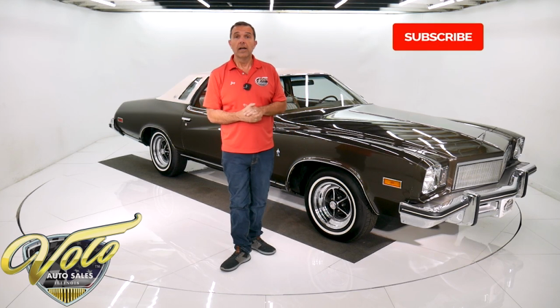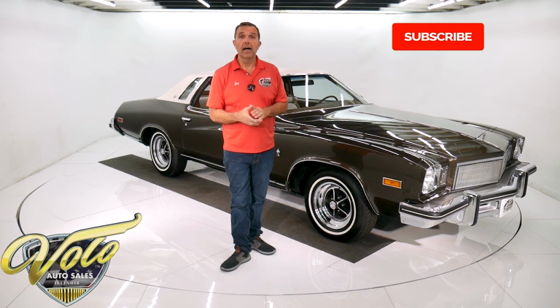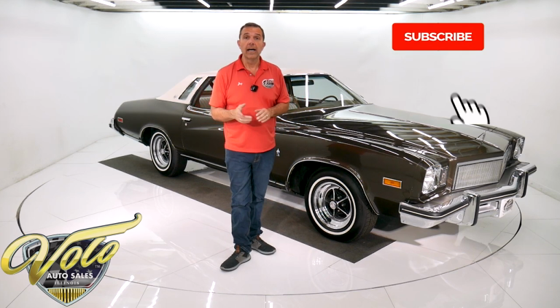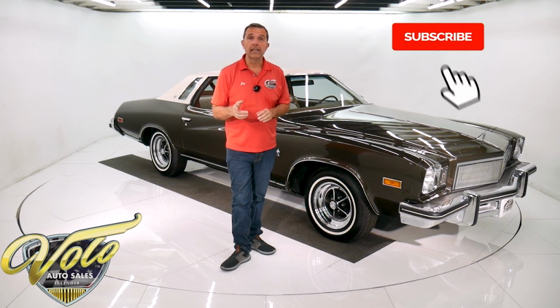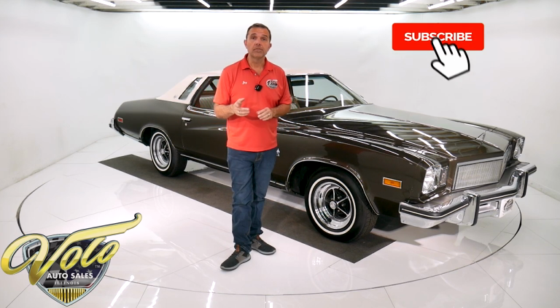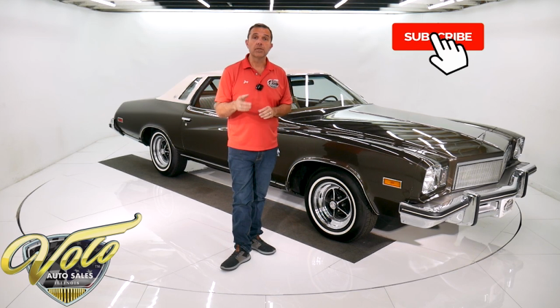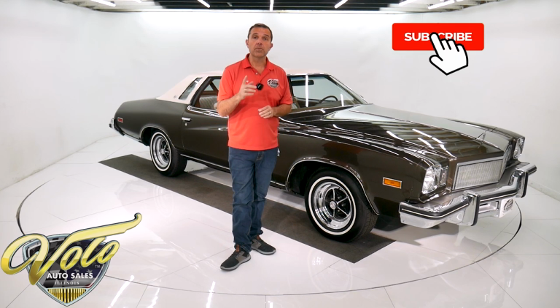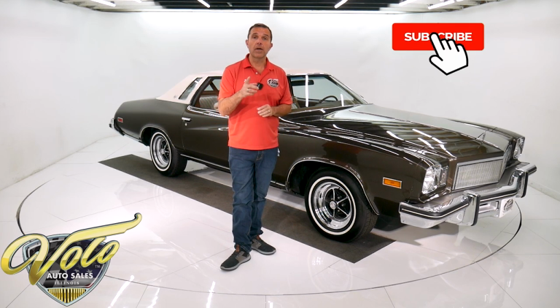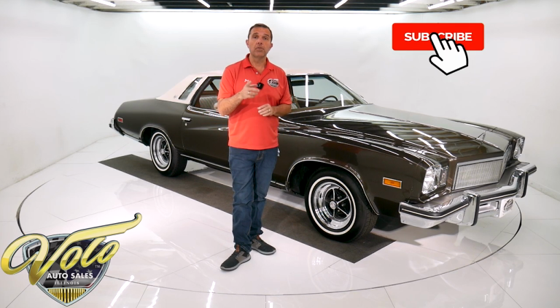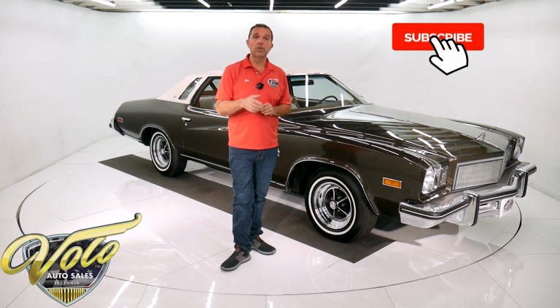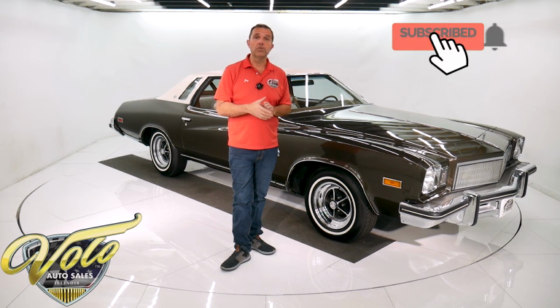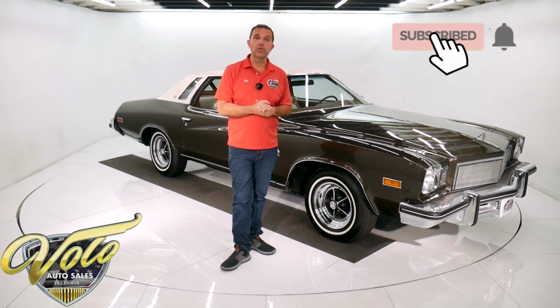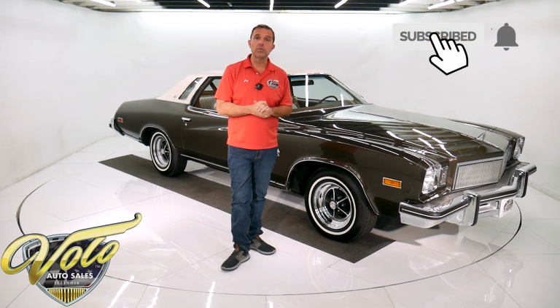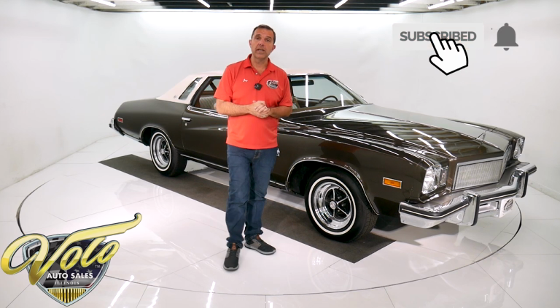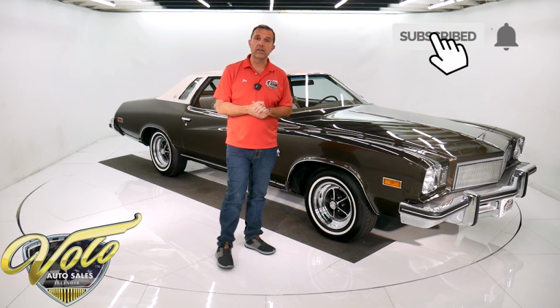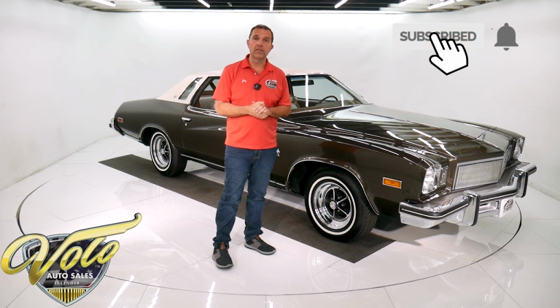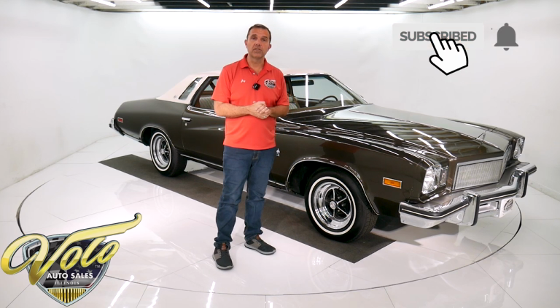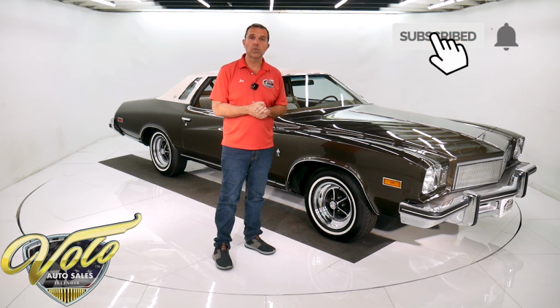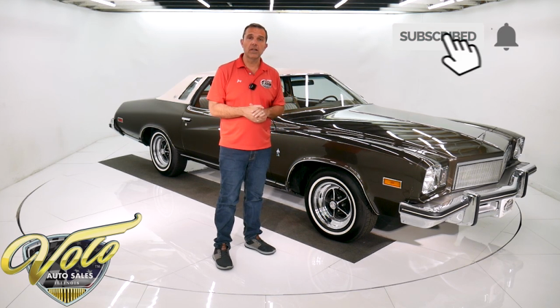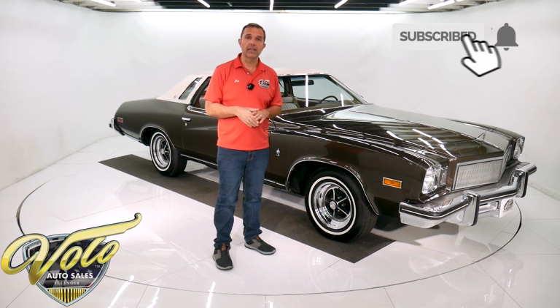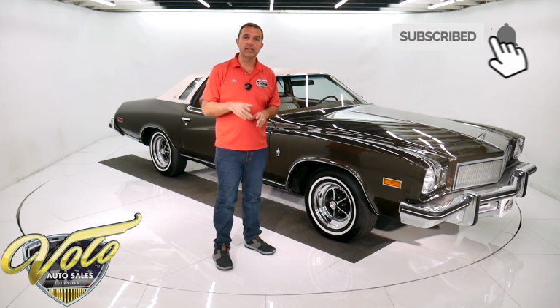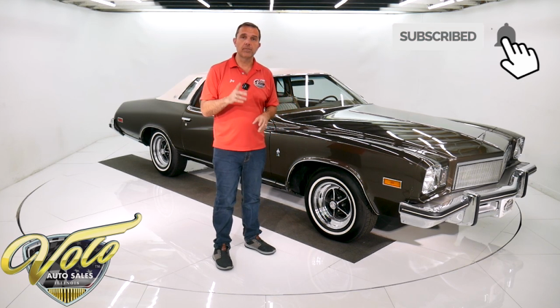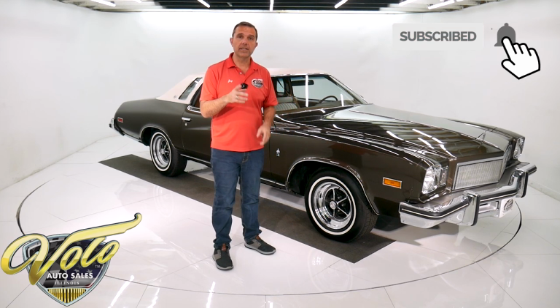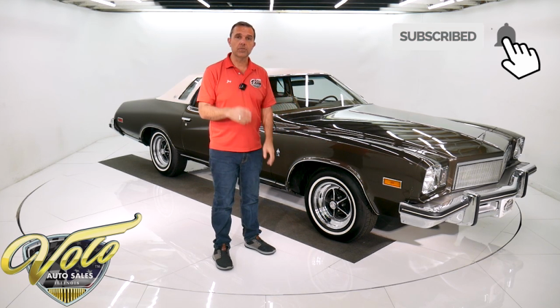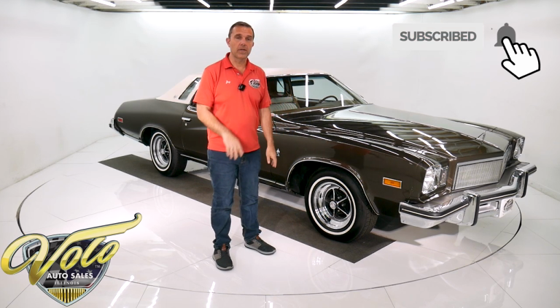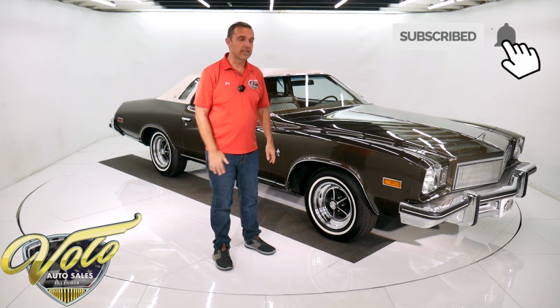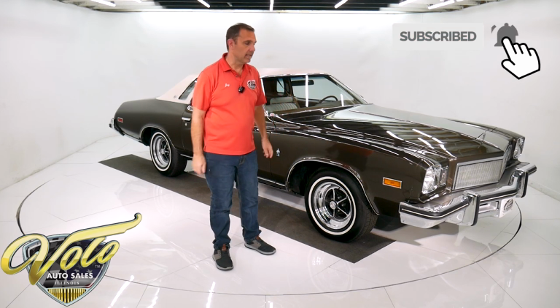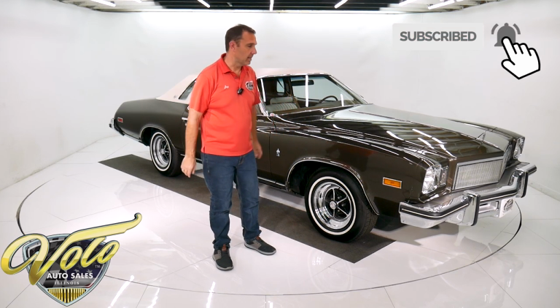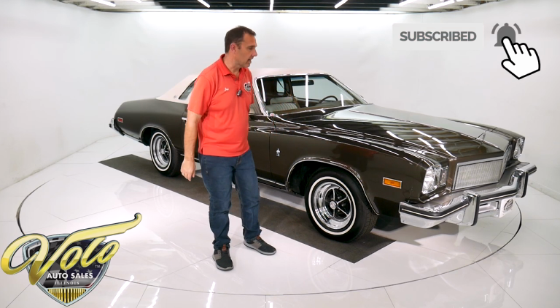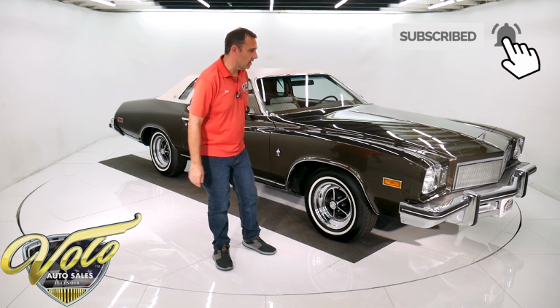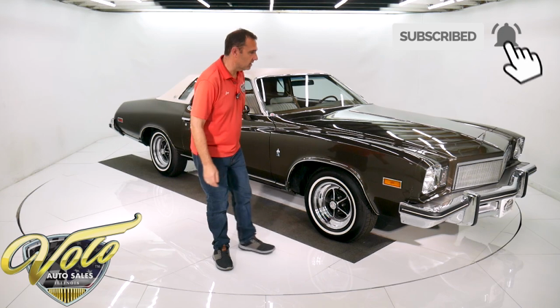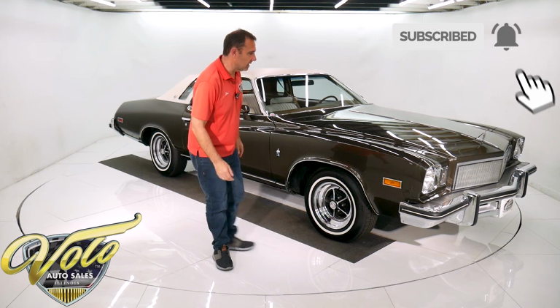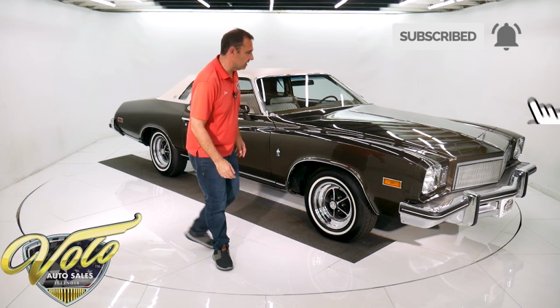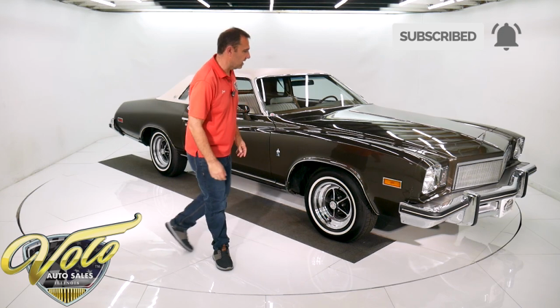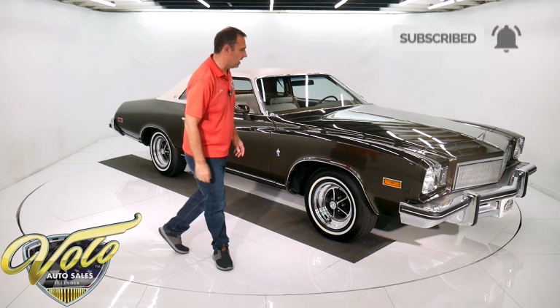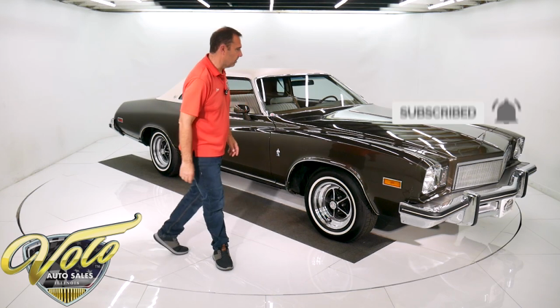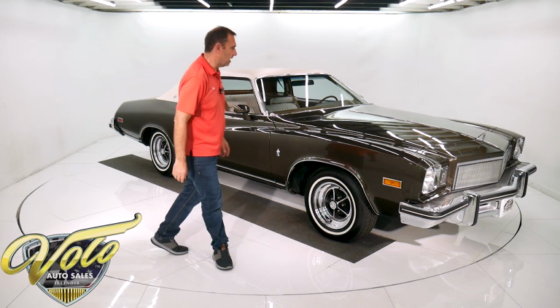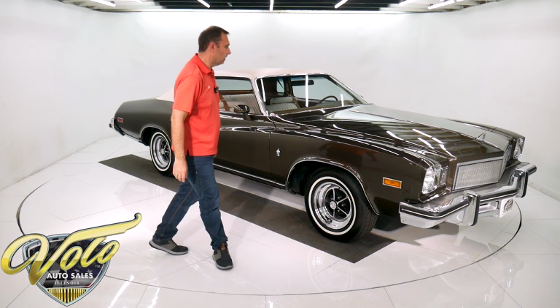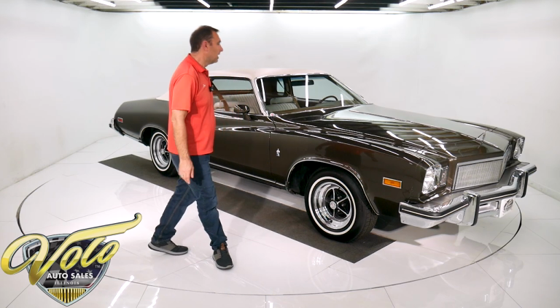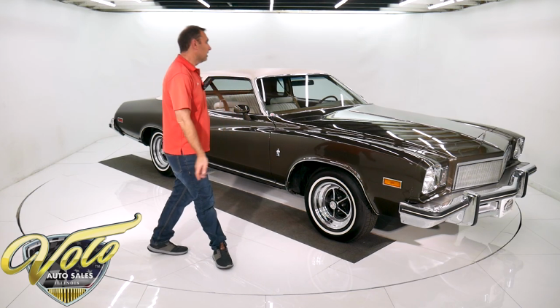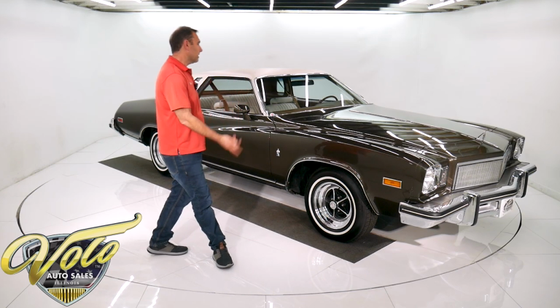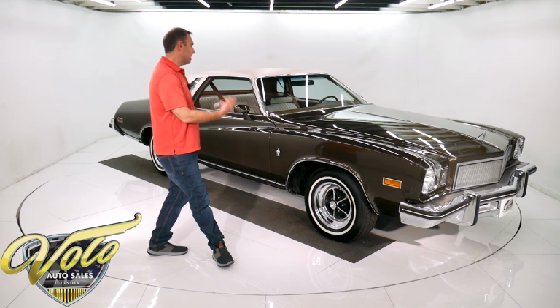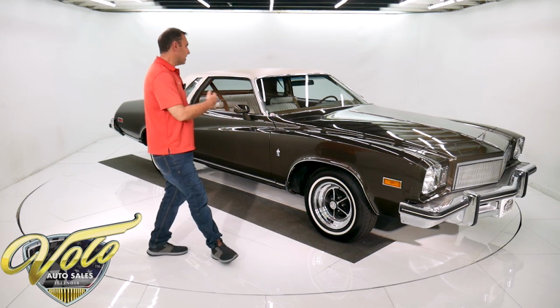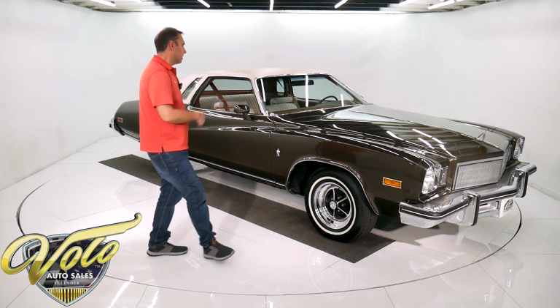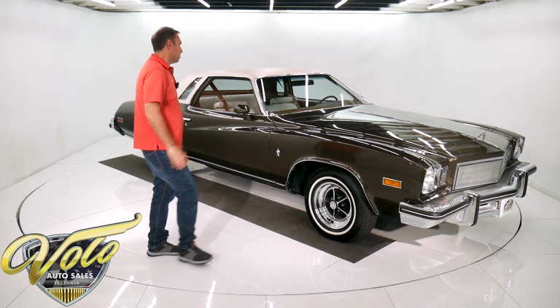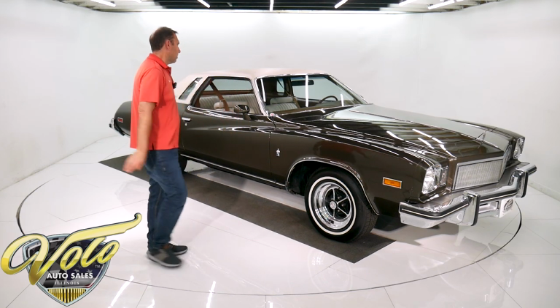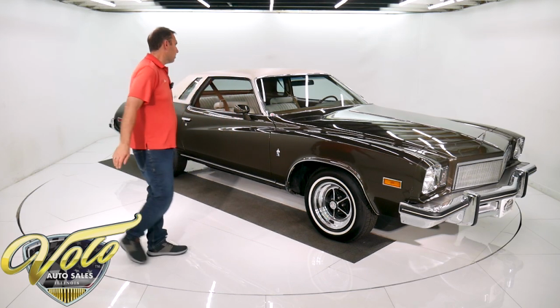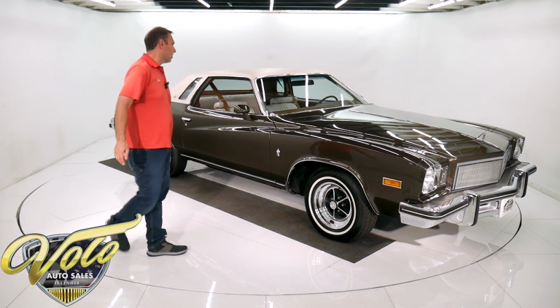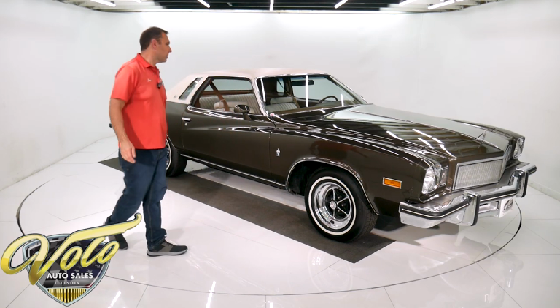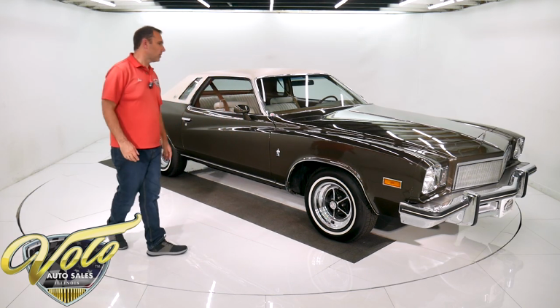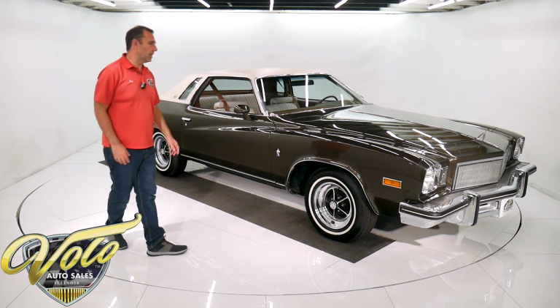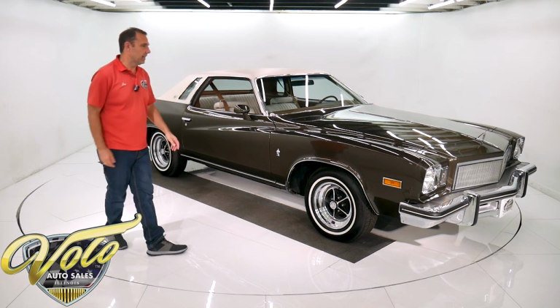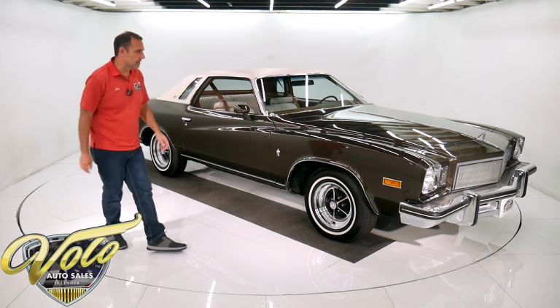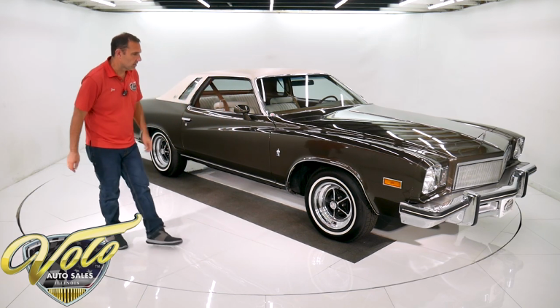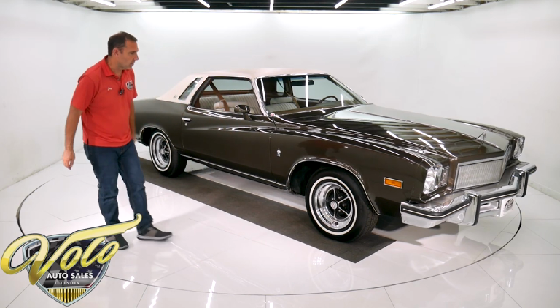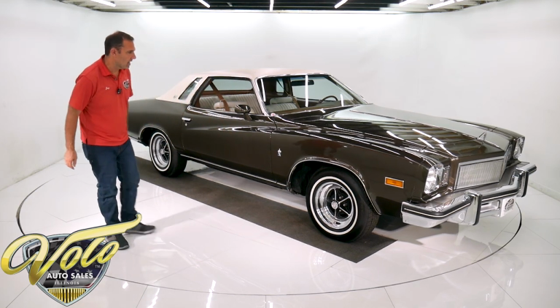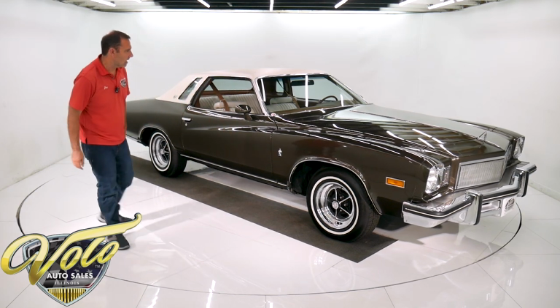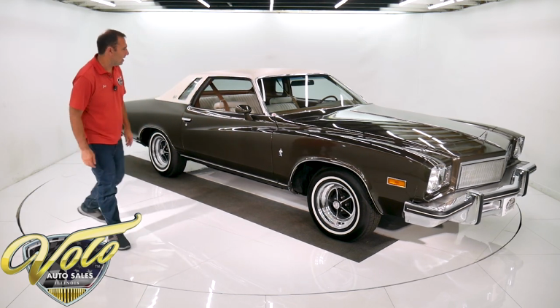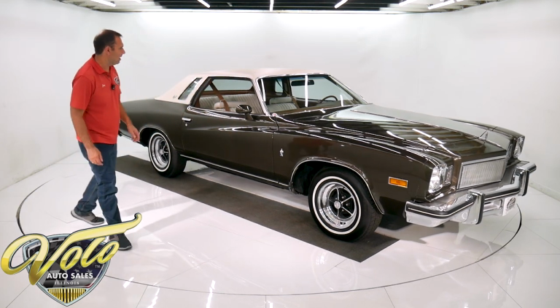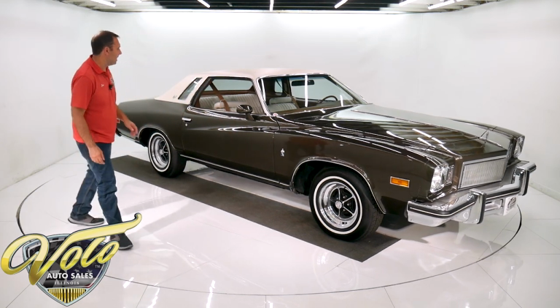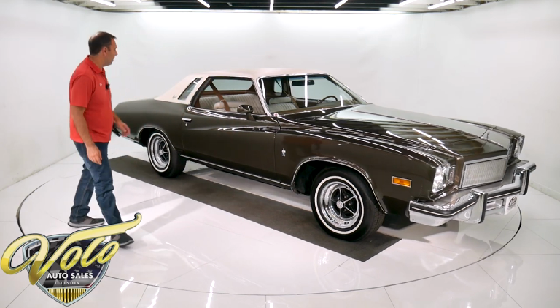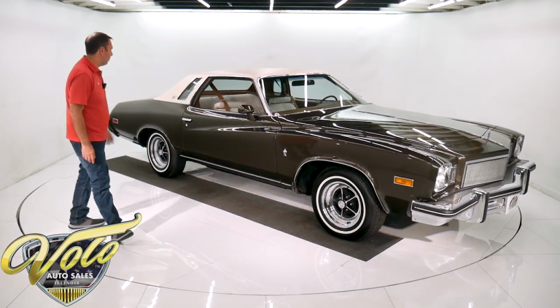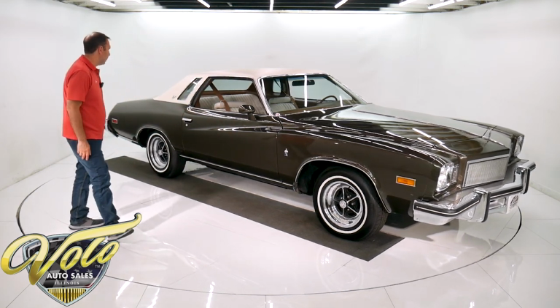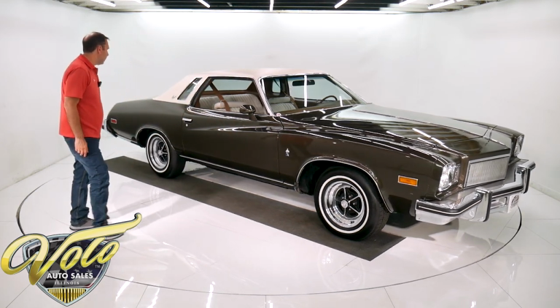Subscribe to our YouTube channel as well — that's the best way to see the cars as they come out. Let's take this Buick for a spin. It's a great car, I can't wait.